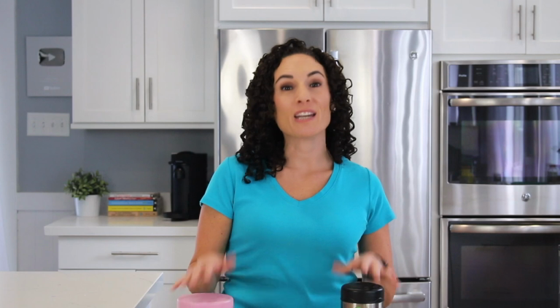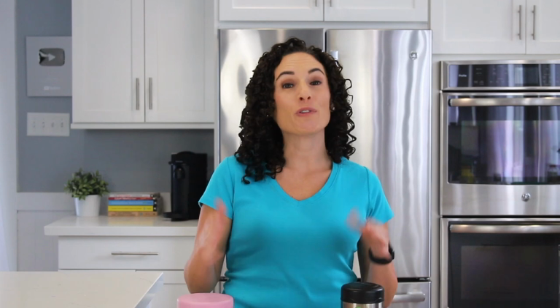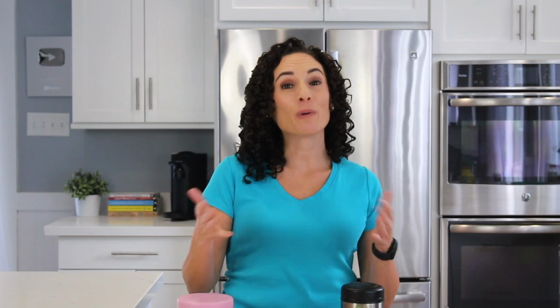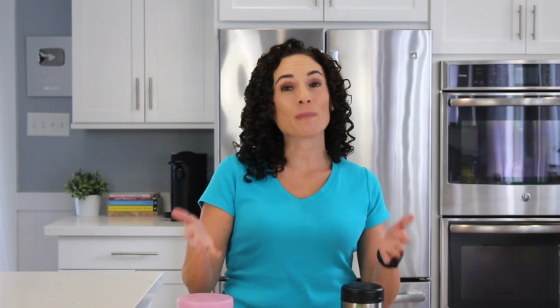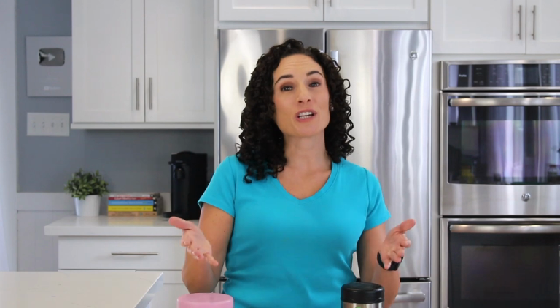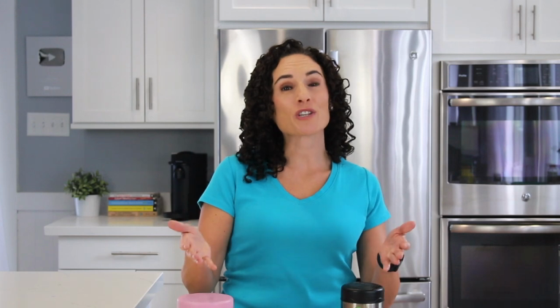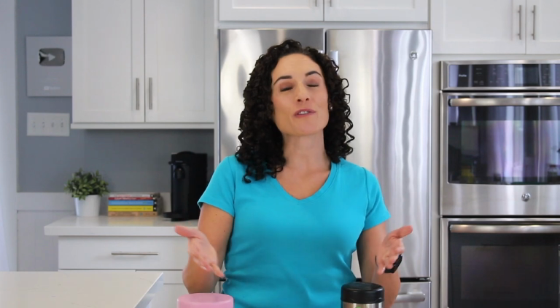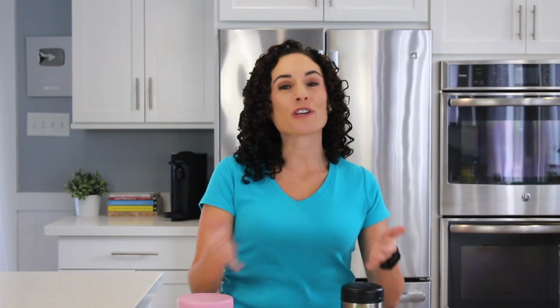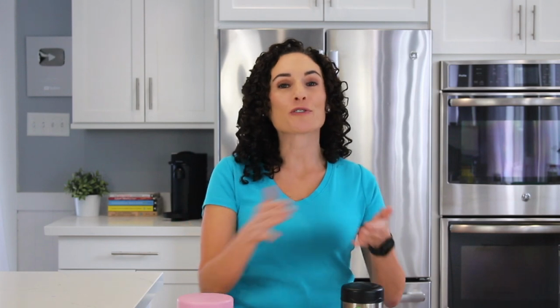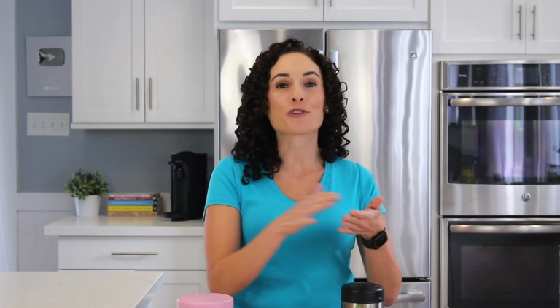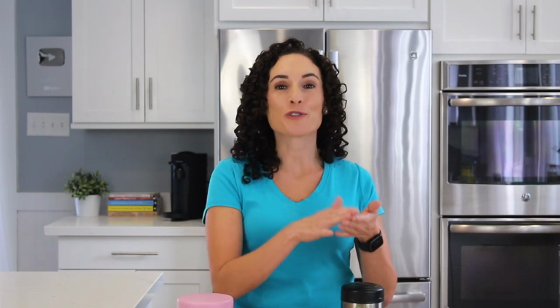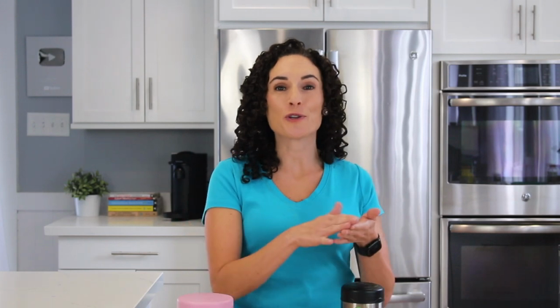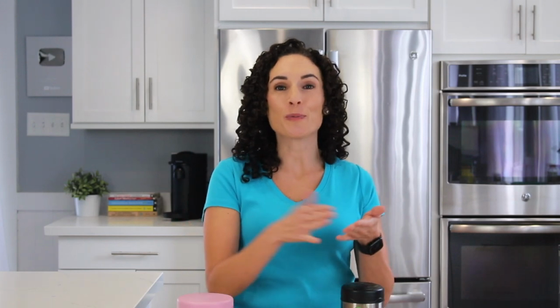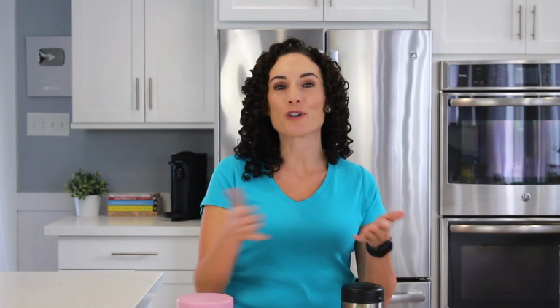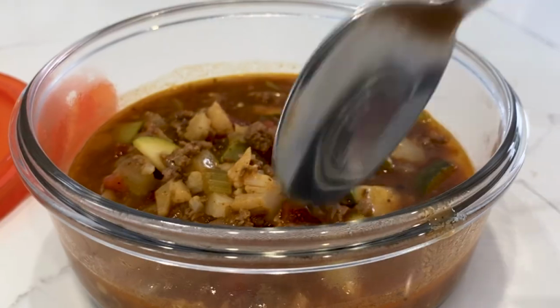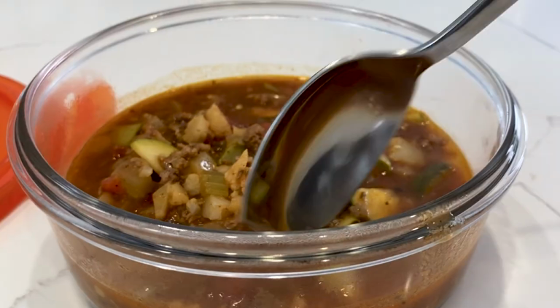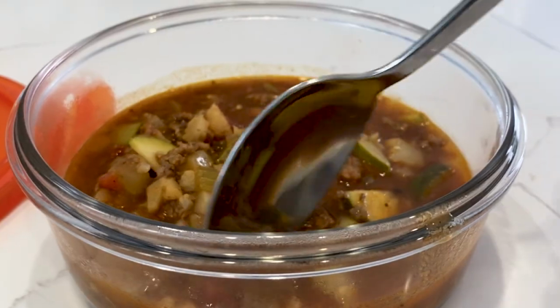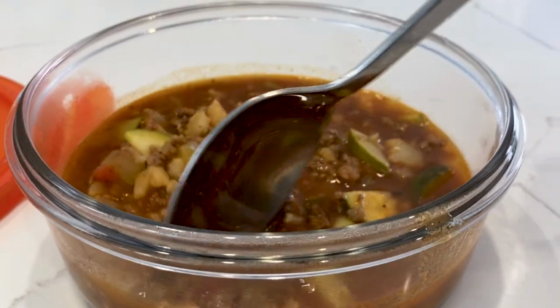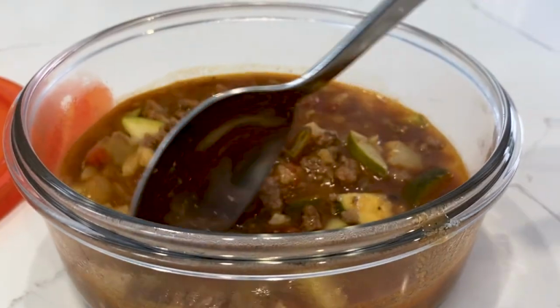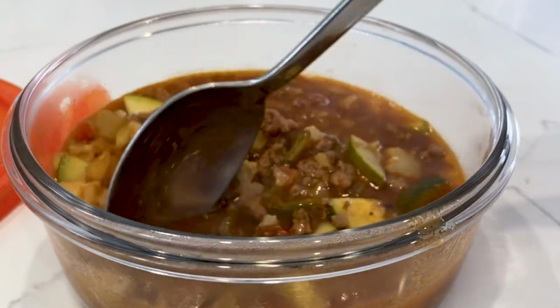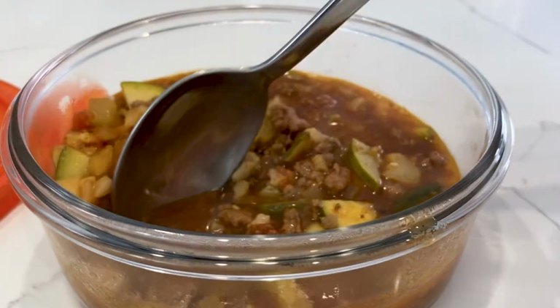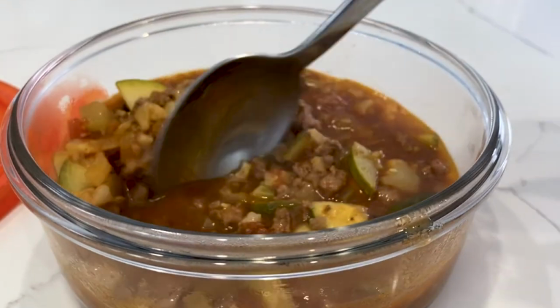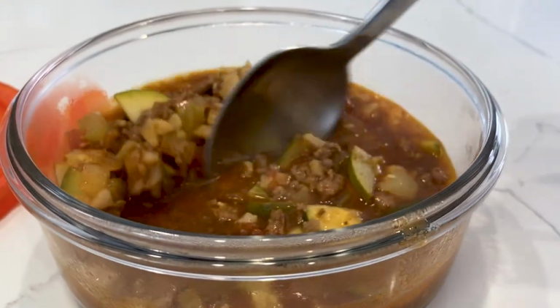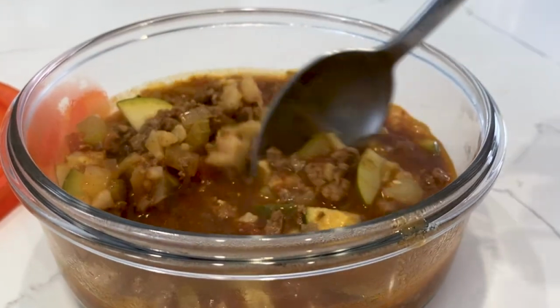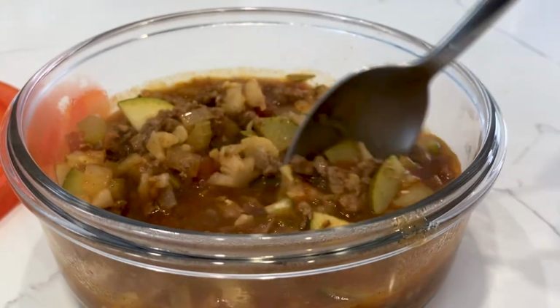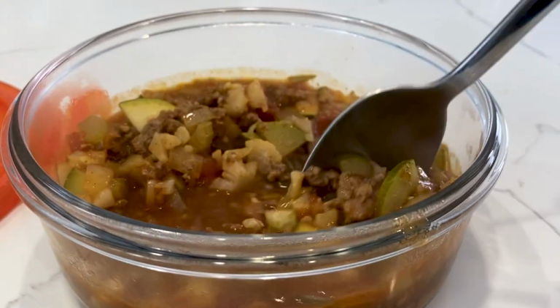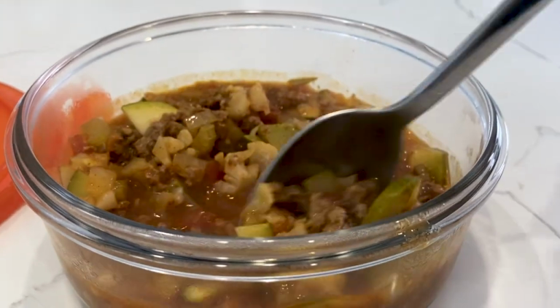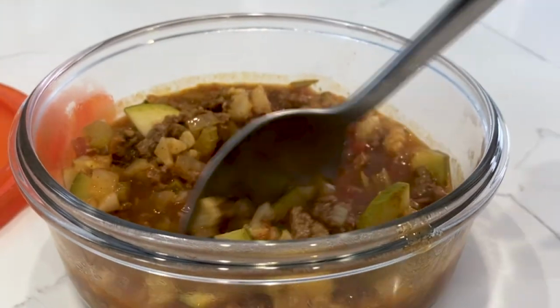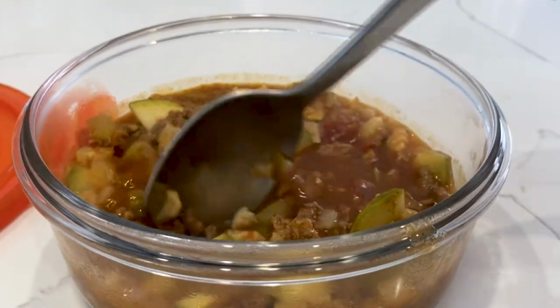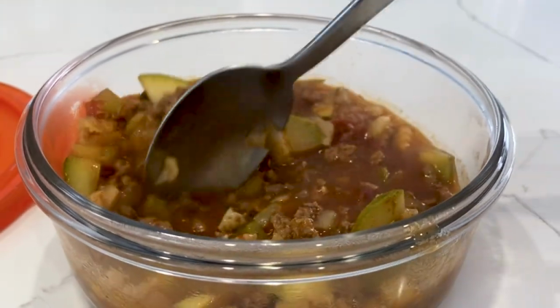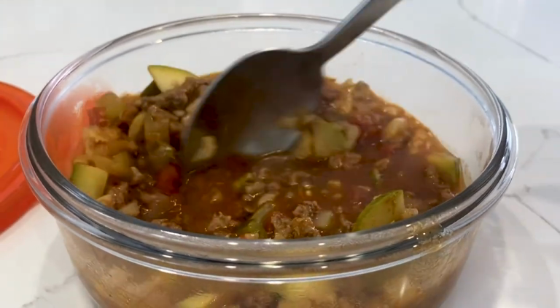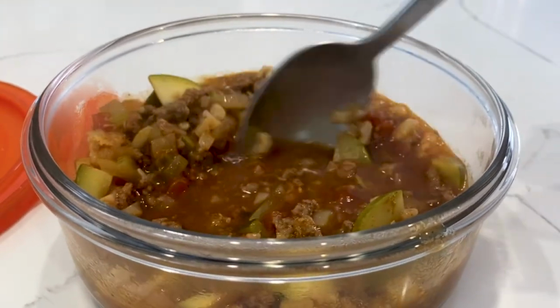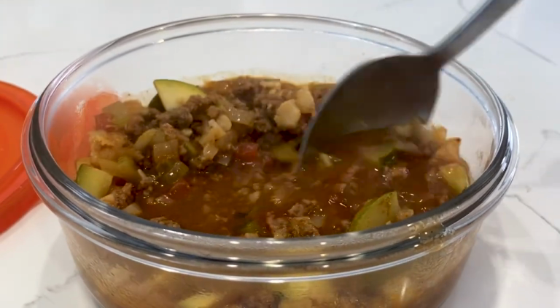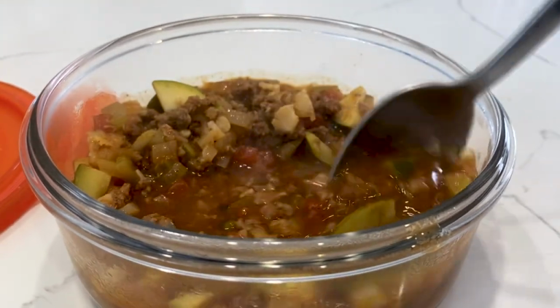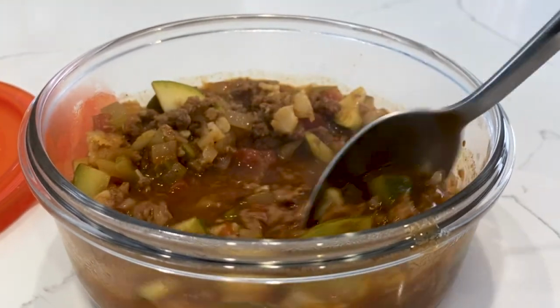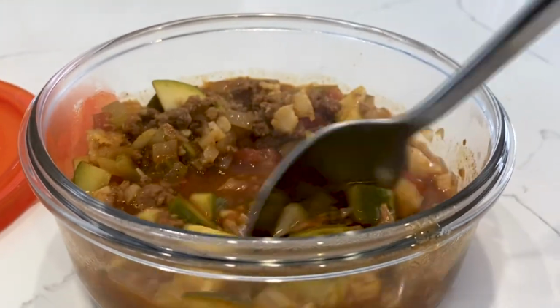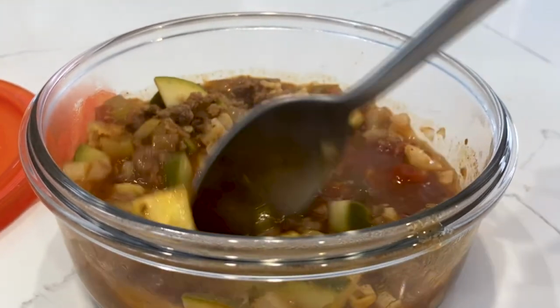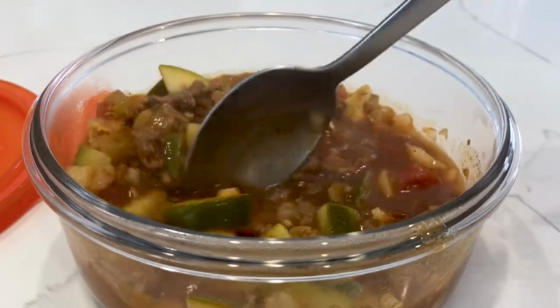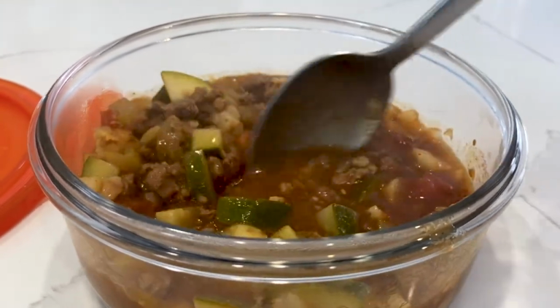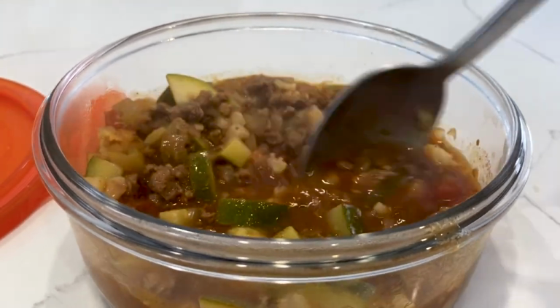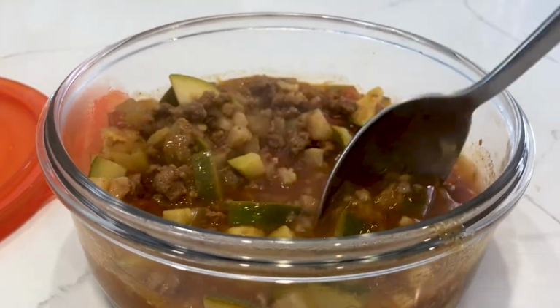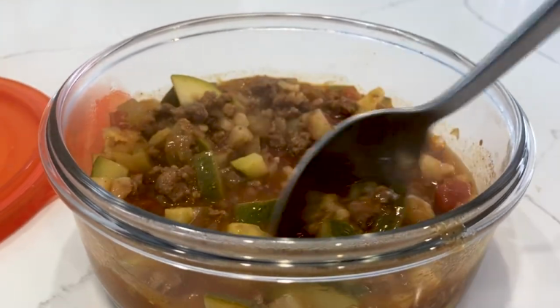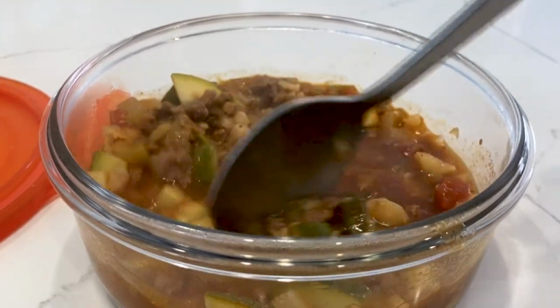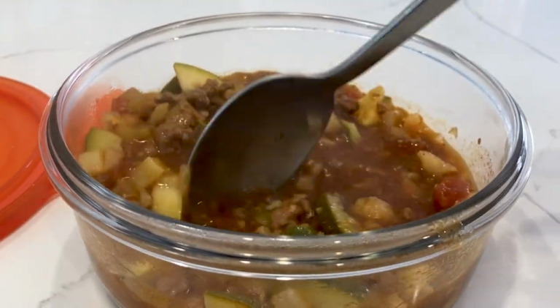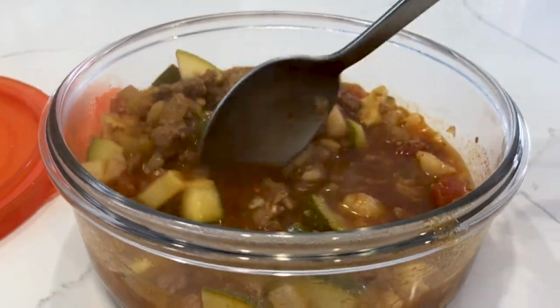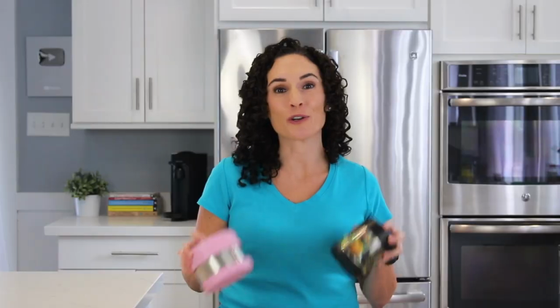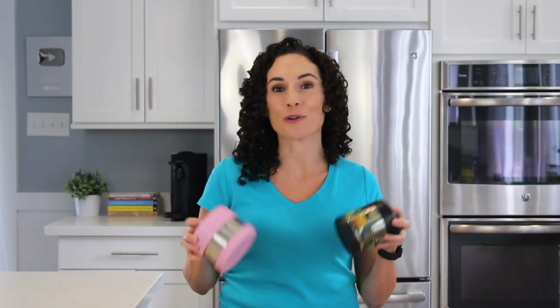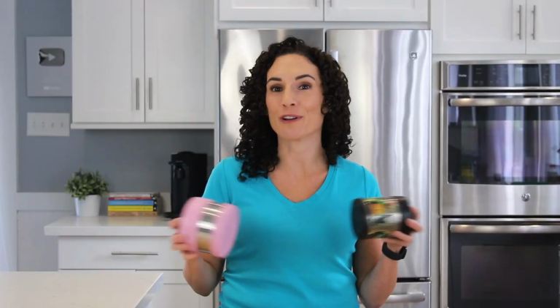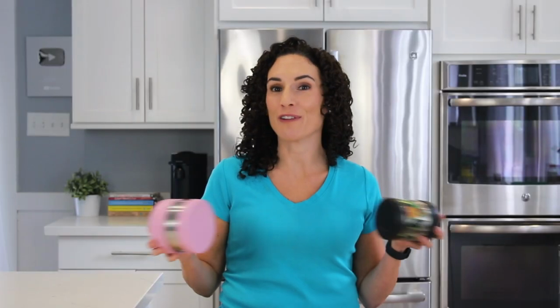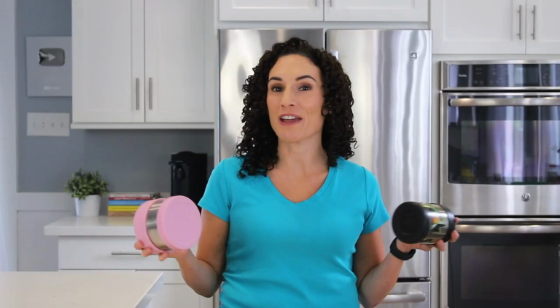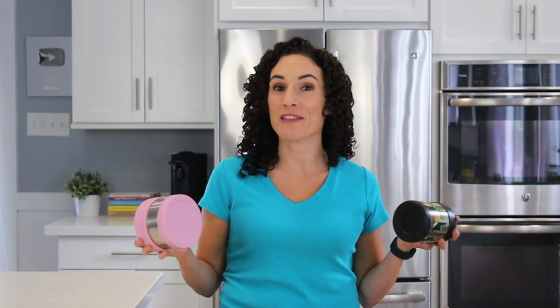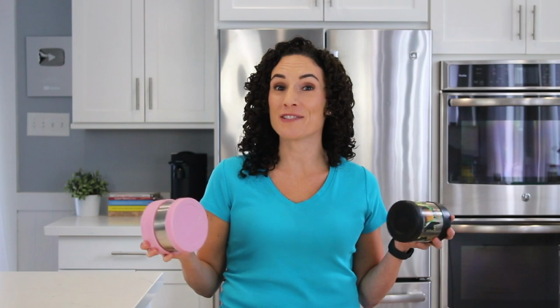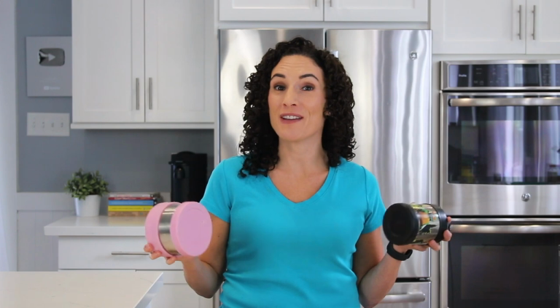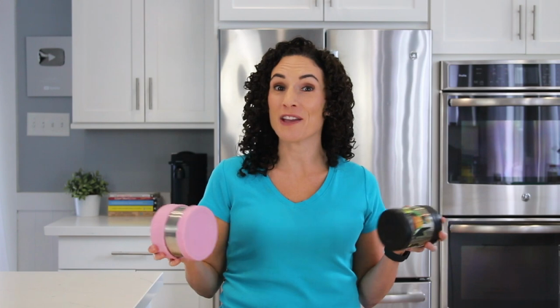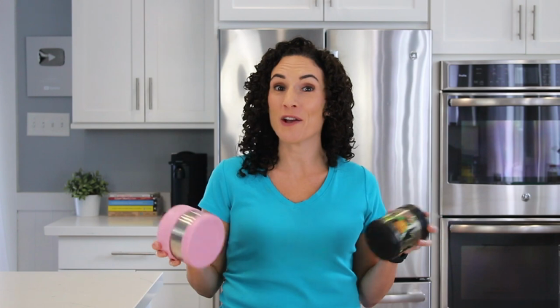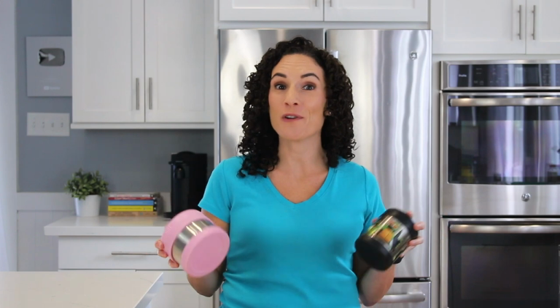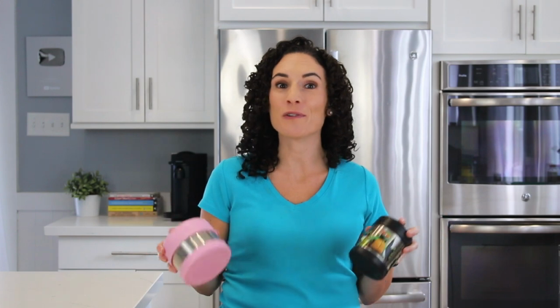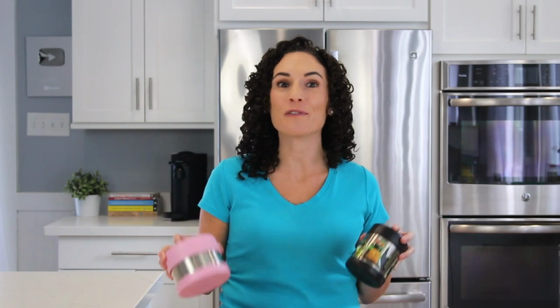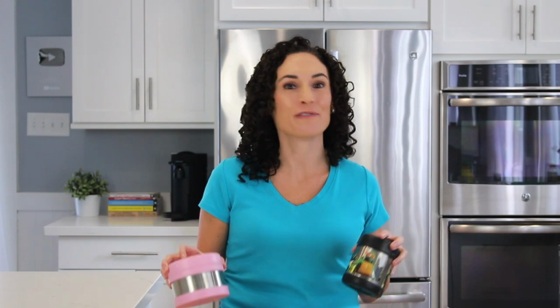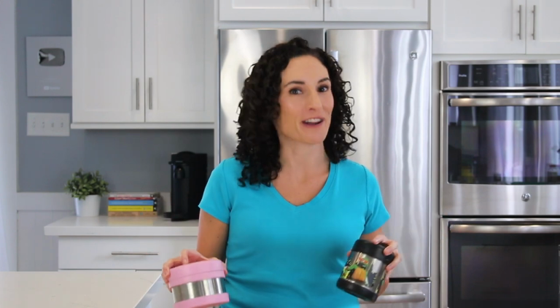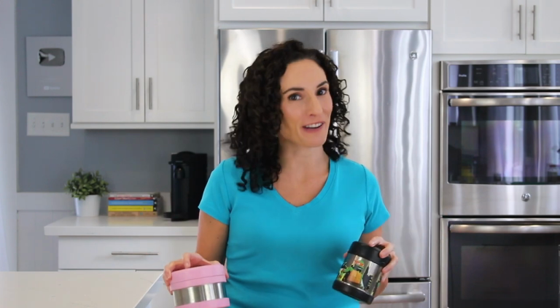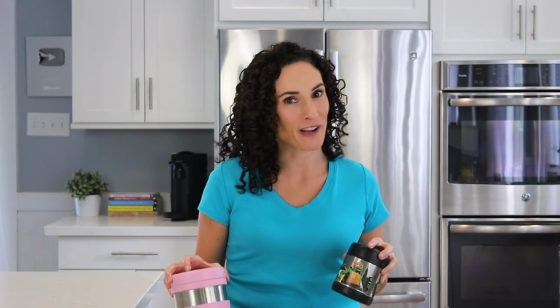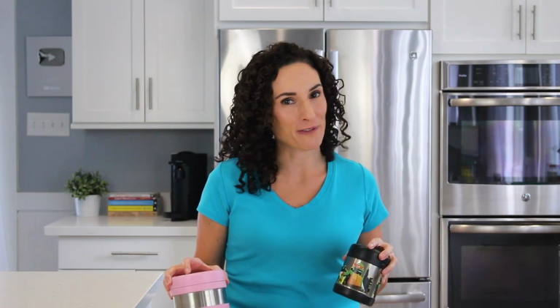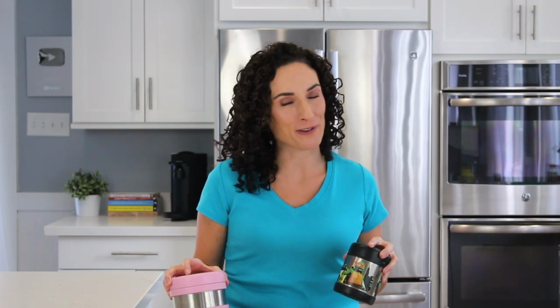If you want to make sure that your soup or chili stays hot until lunch when you pack it in a thermos, you're going to find this video very helpful.